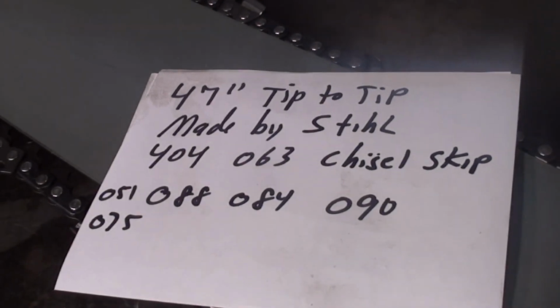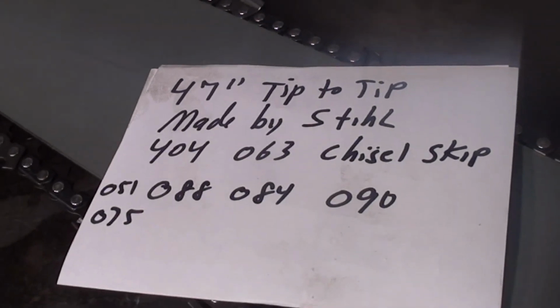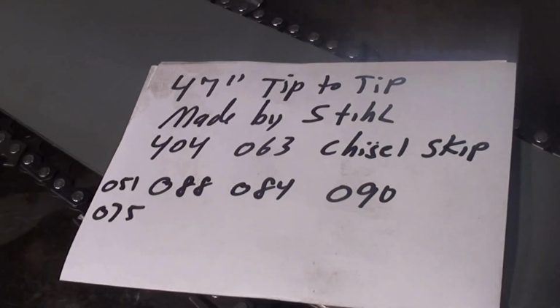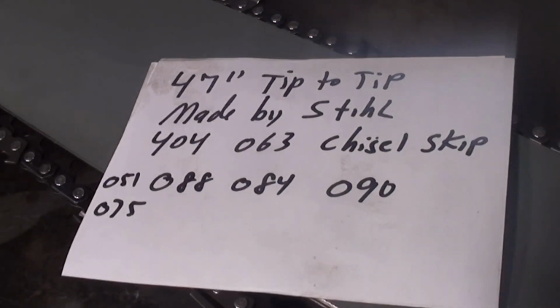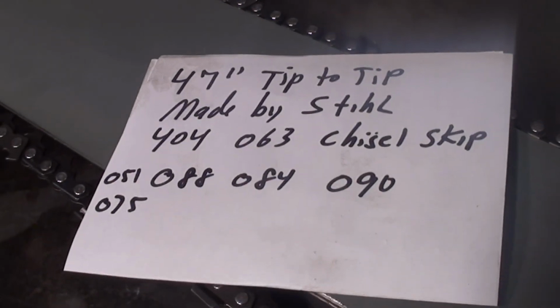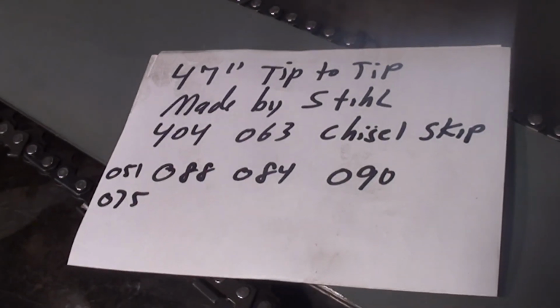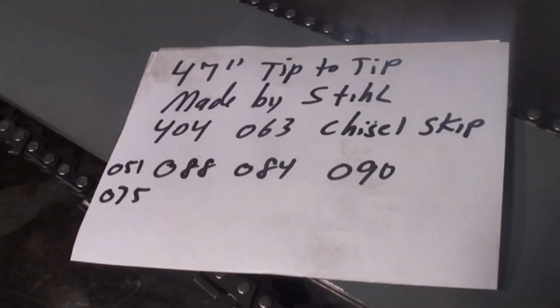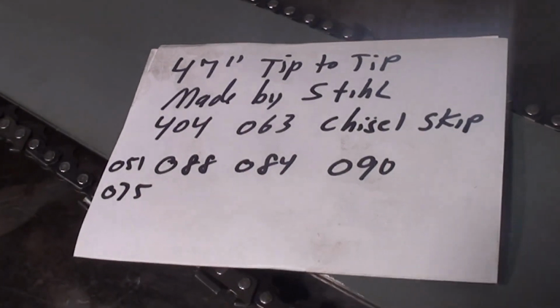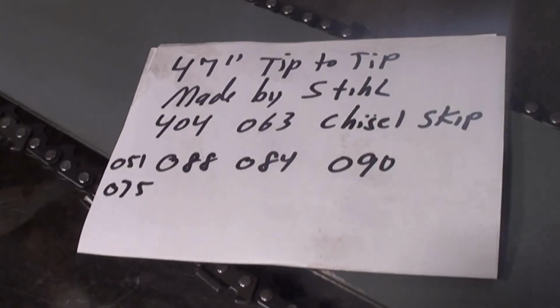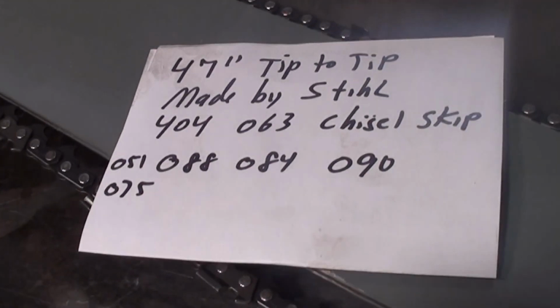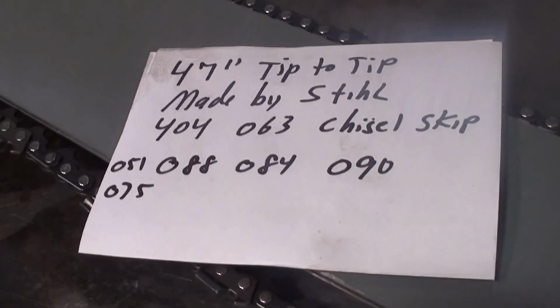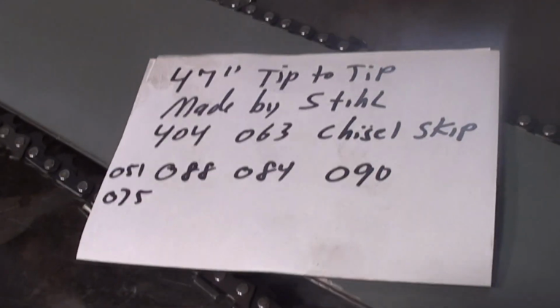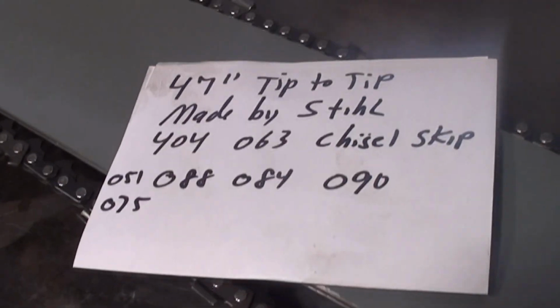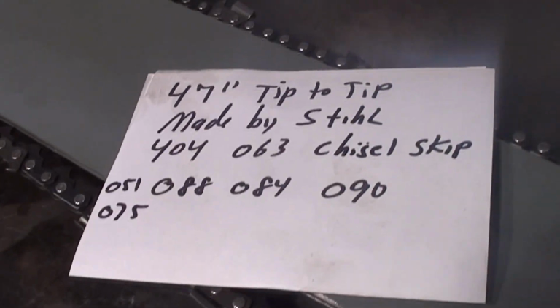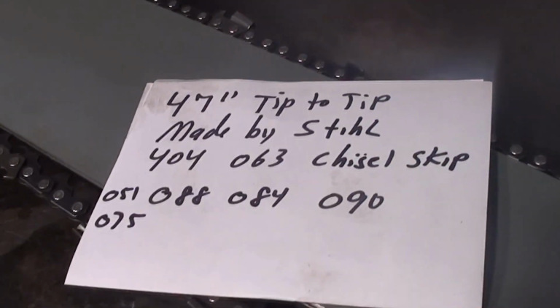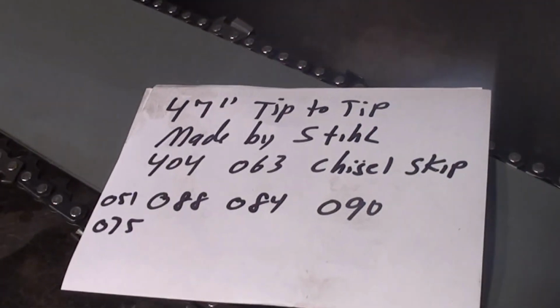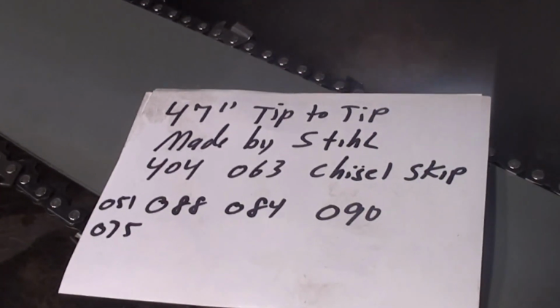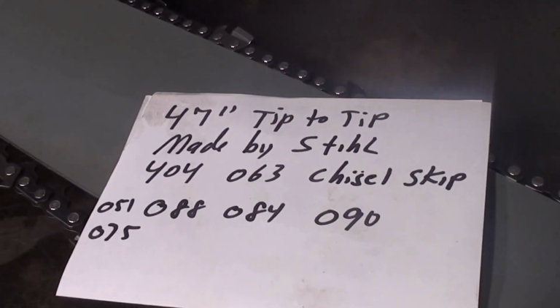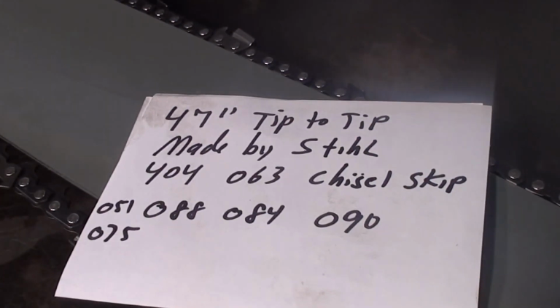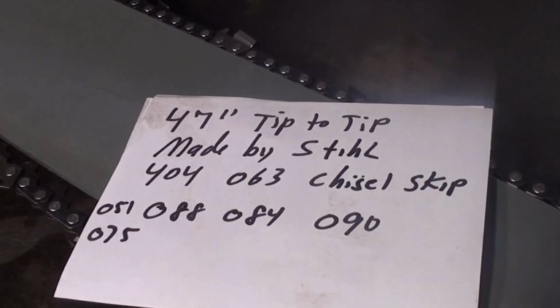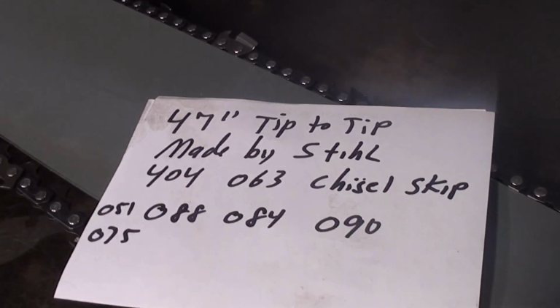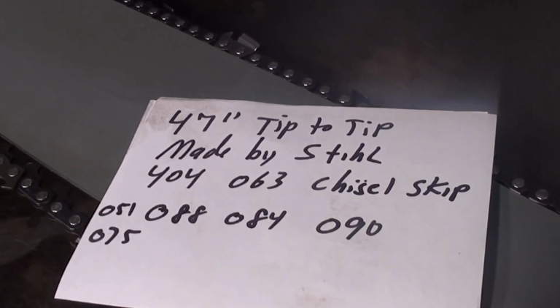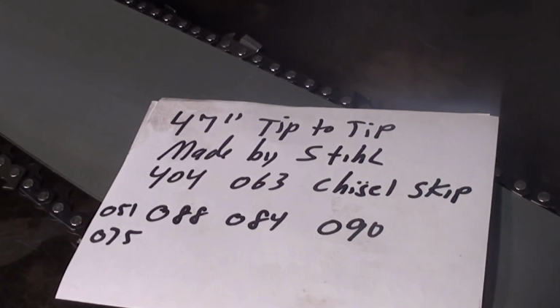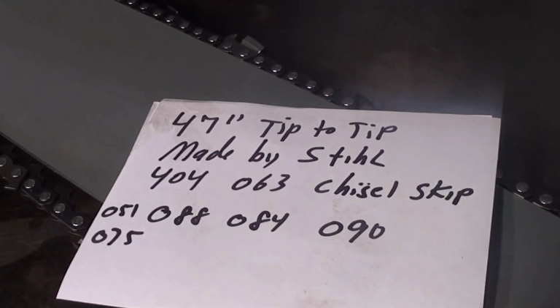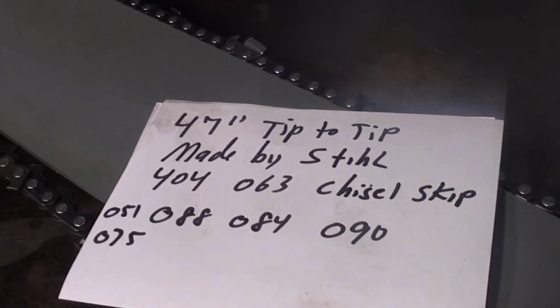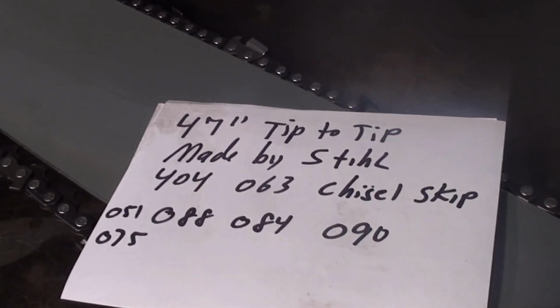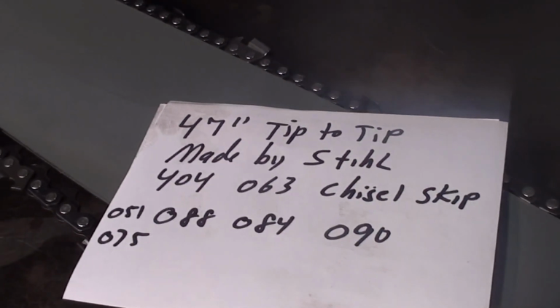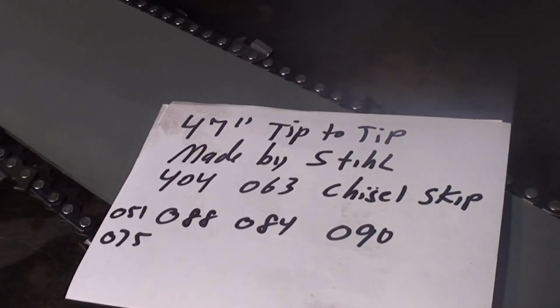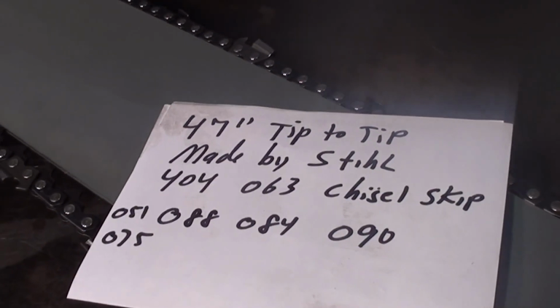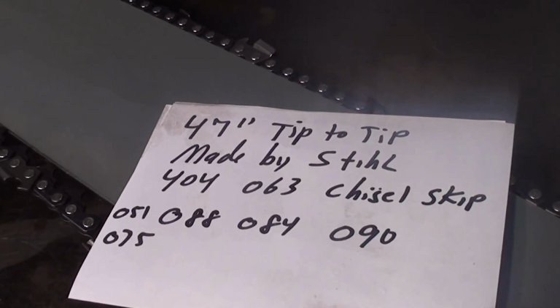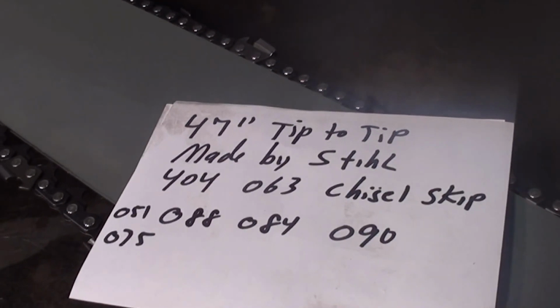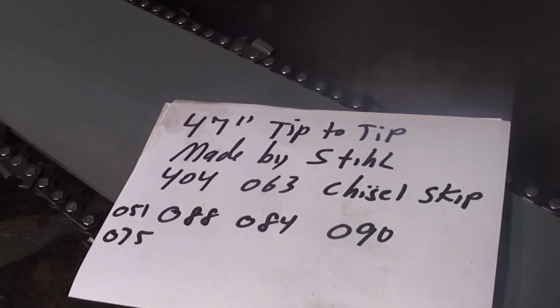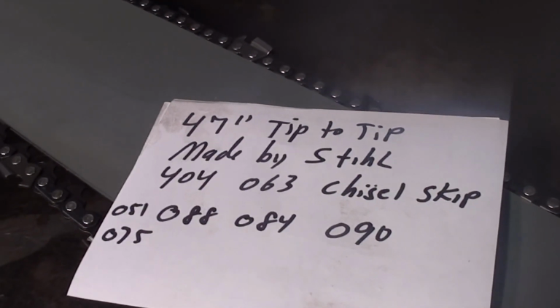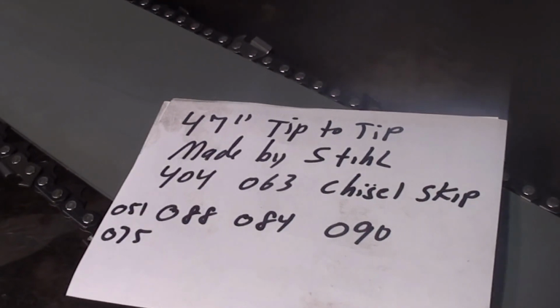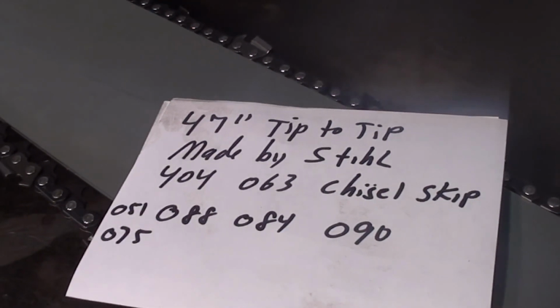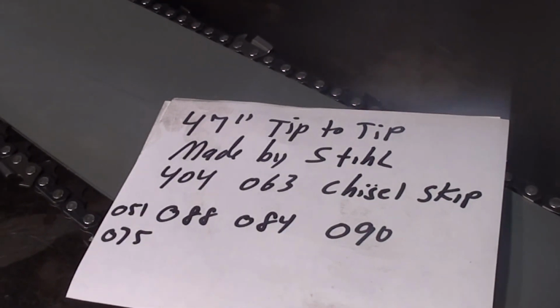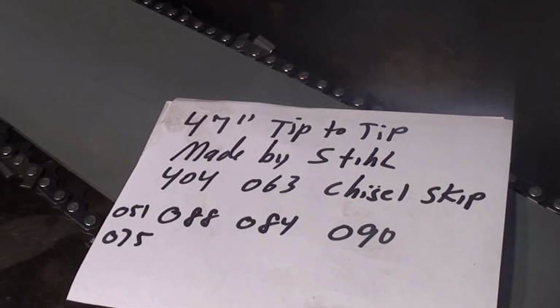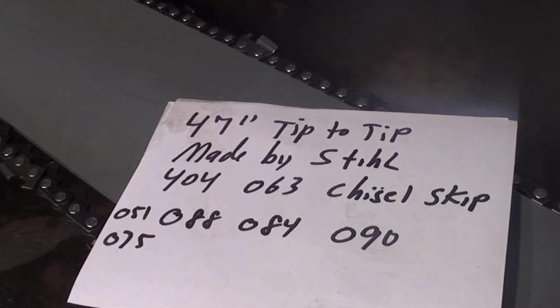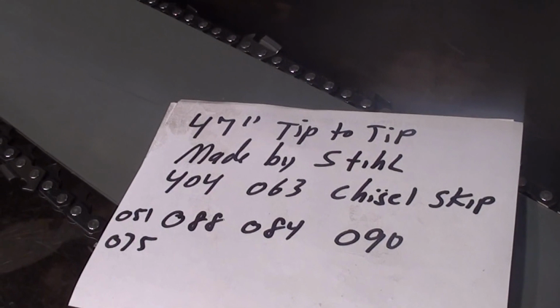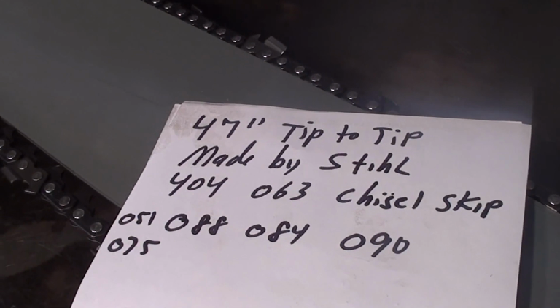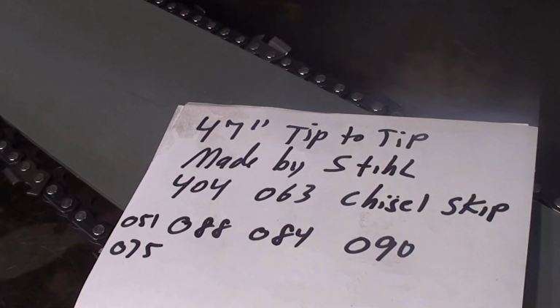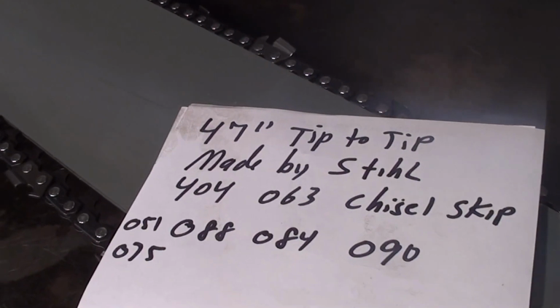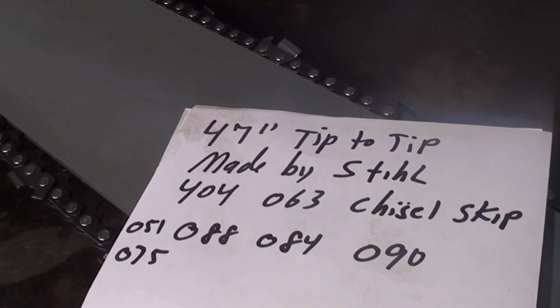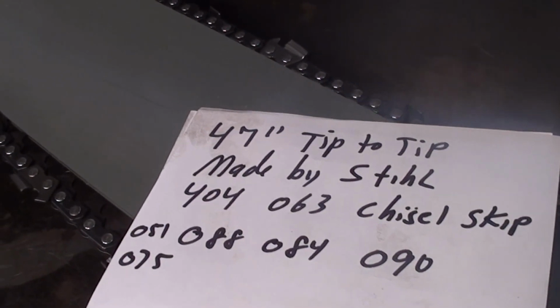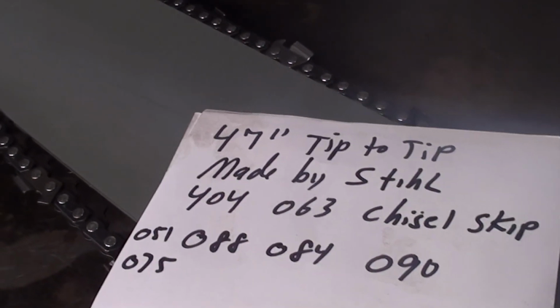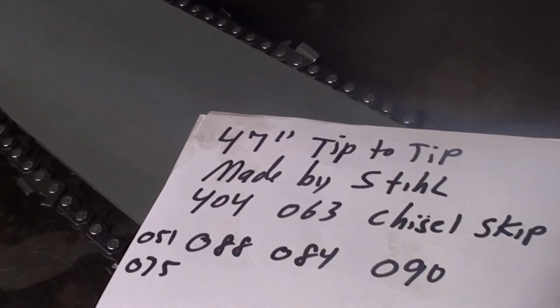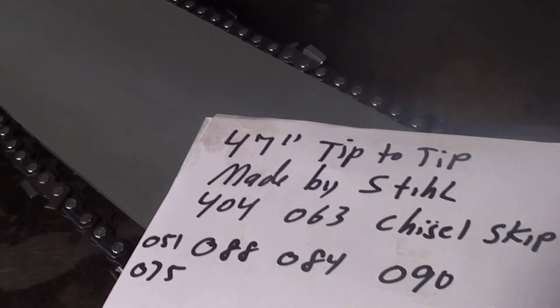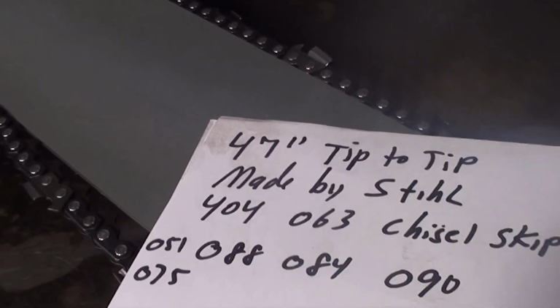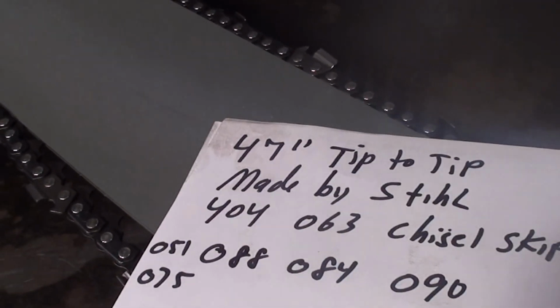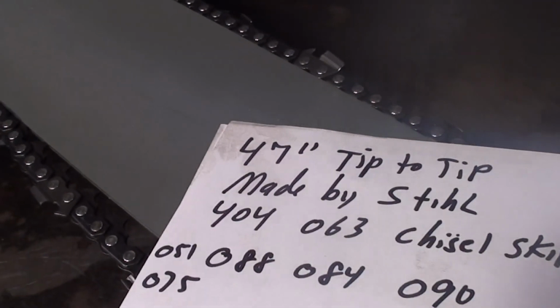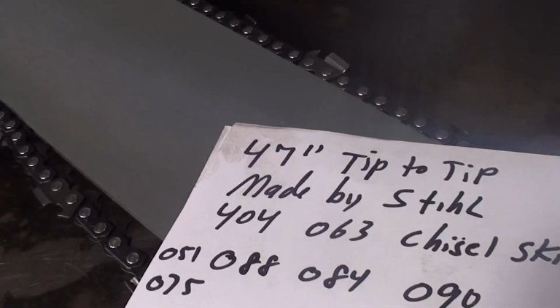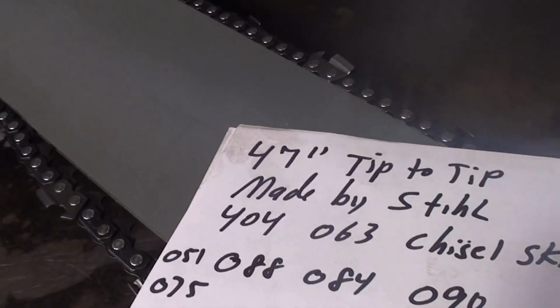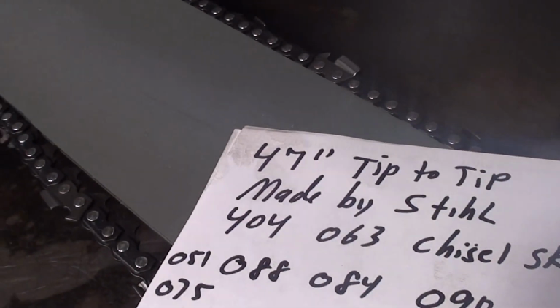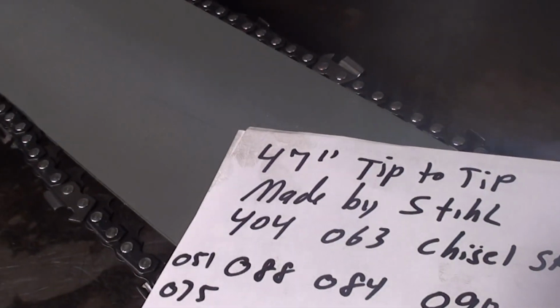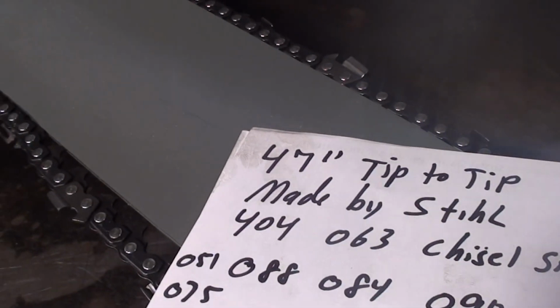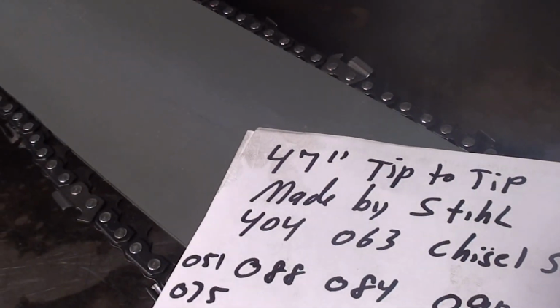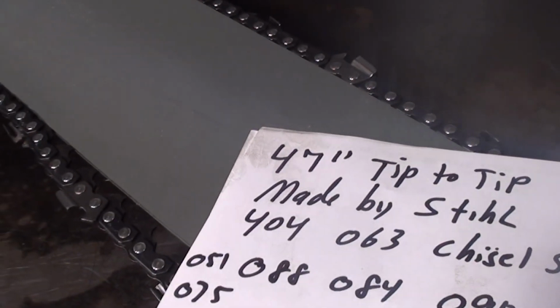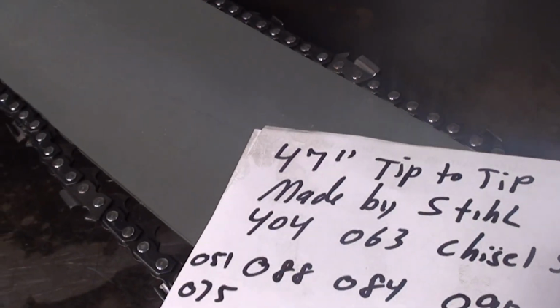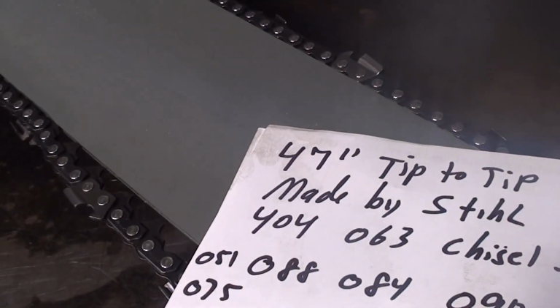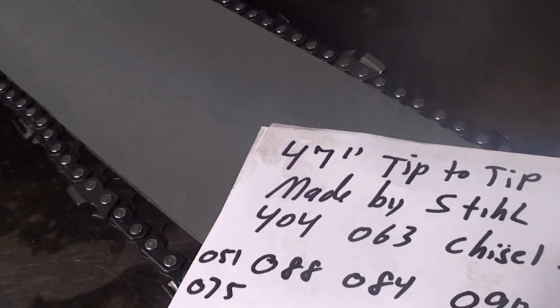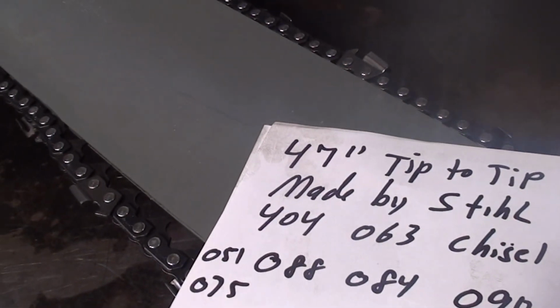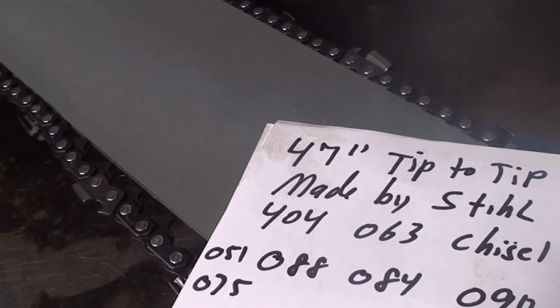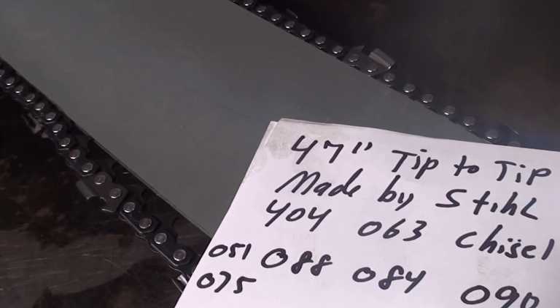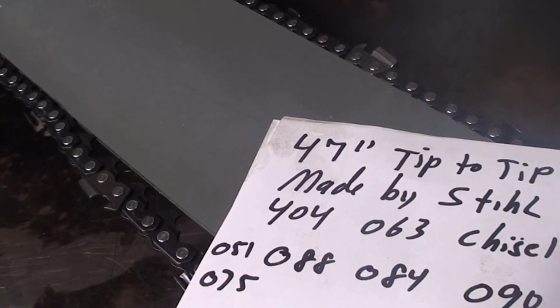Hey everyone, welcome to Shop Talk. We're looking at a 47 inch bar that's measured from tip to tip. It's made by Steel, the Roll-O-Matic.